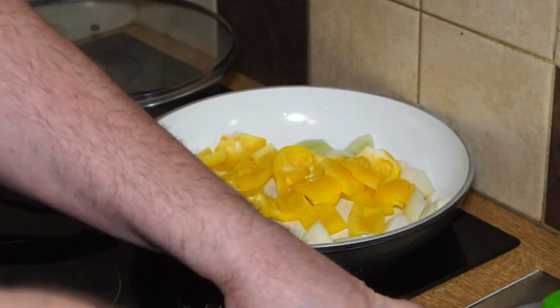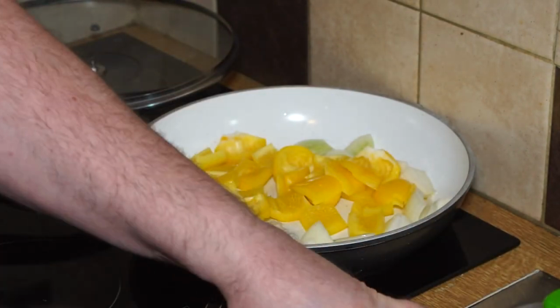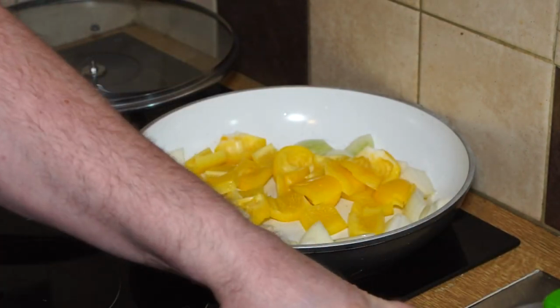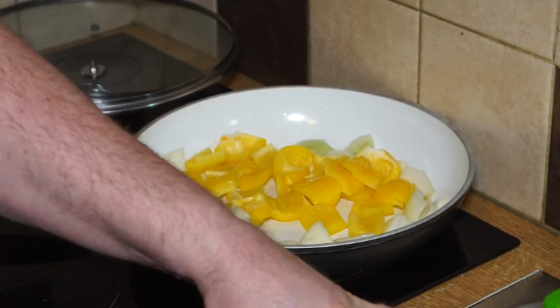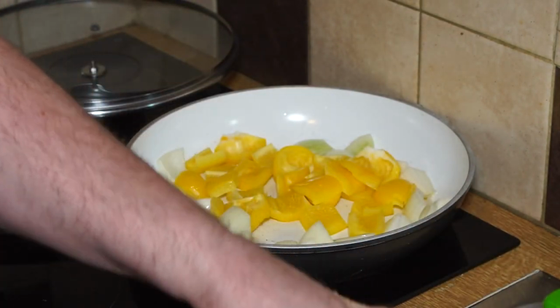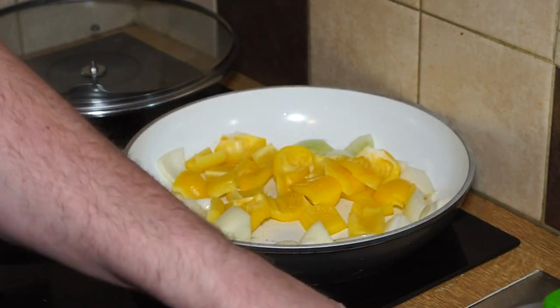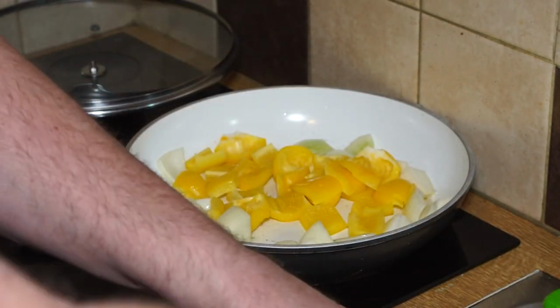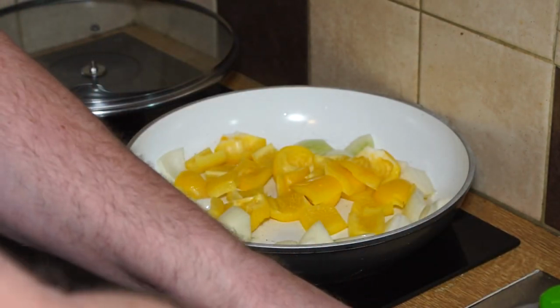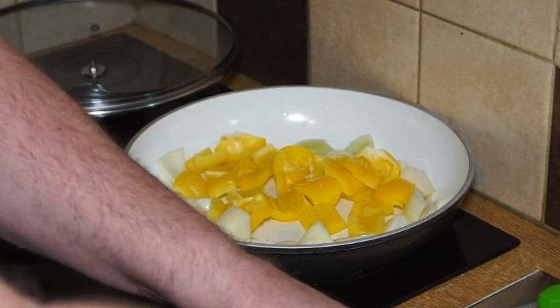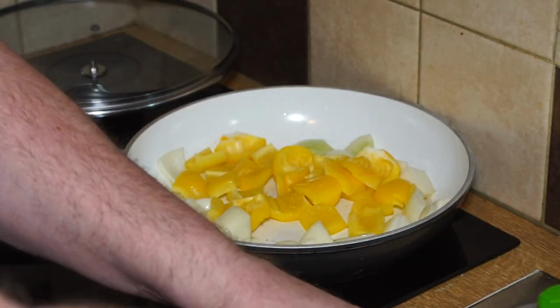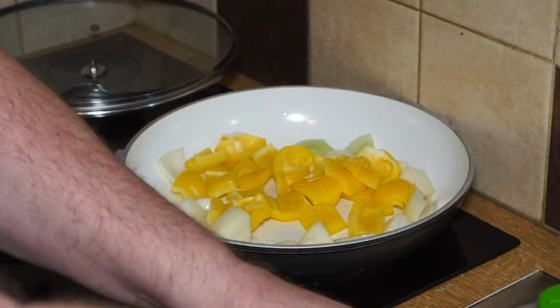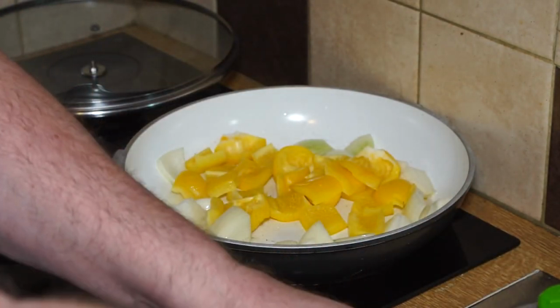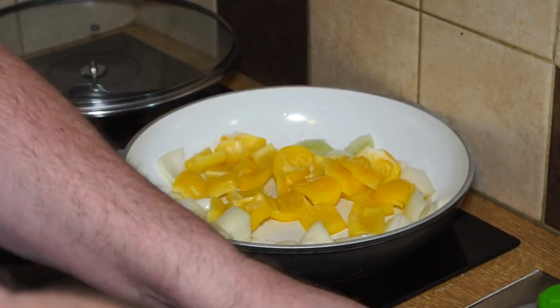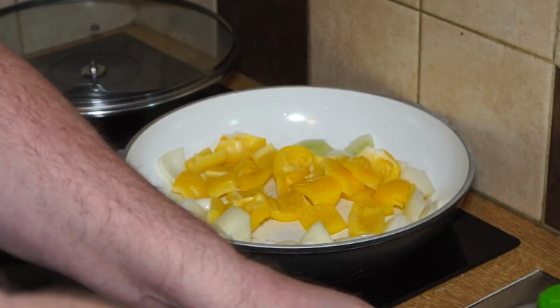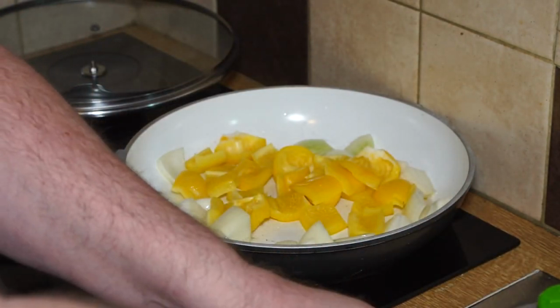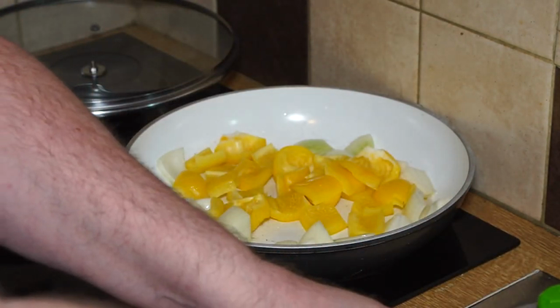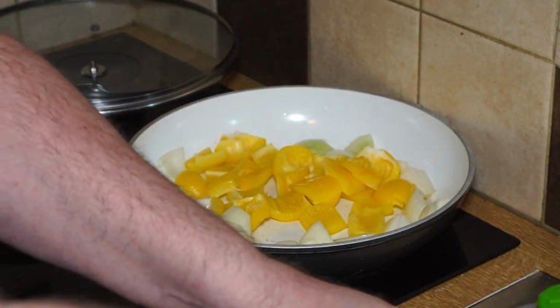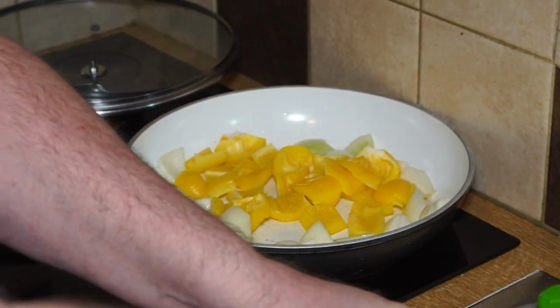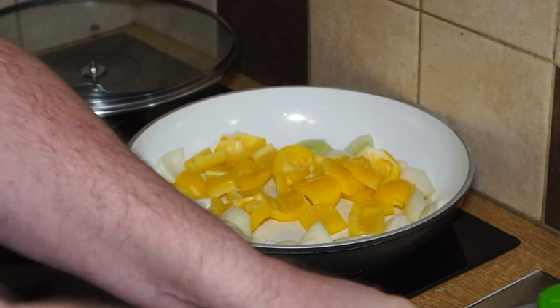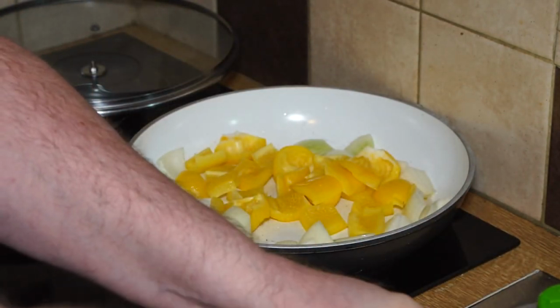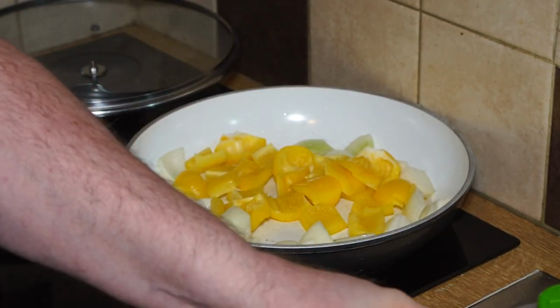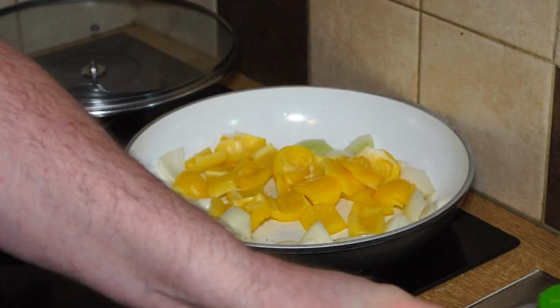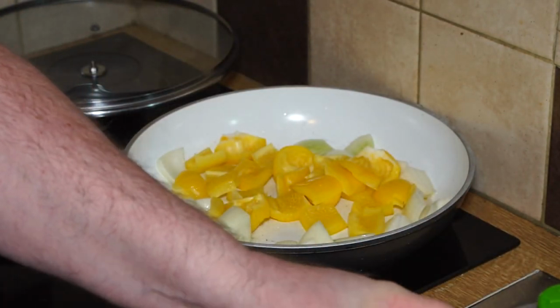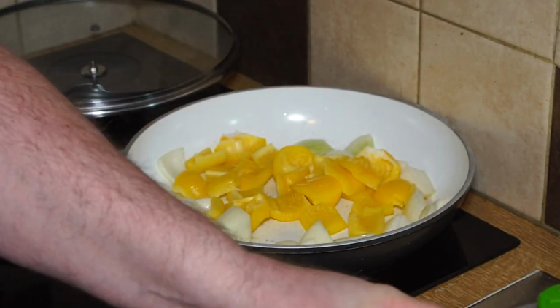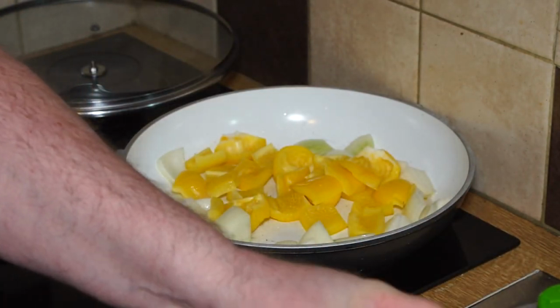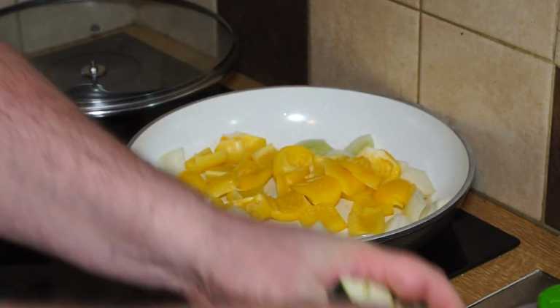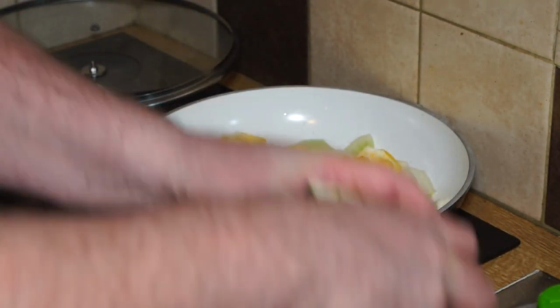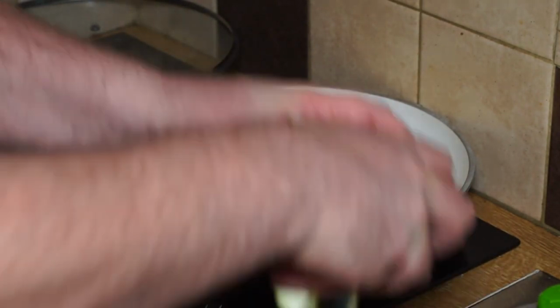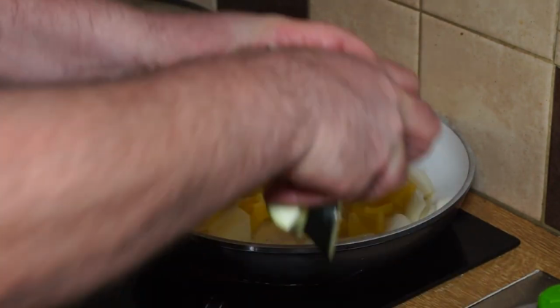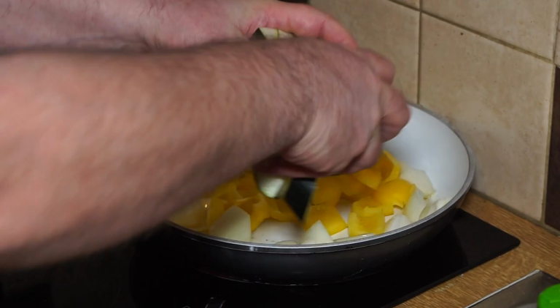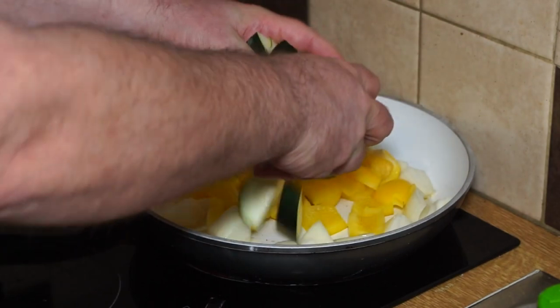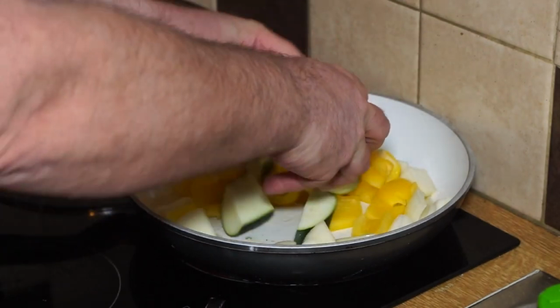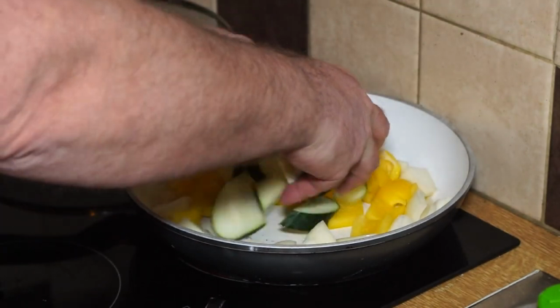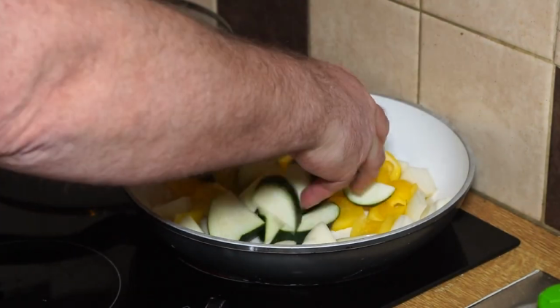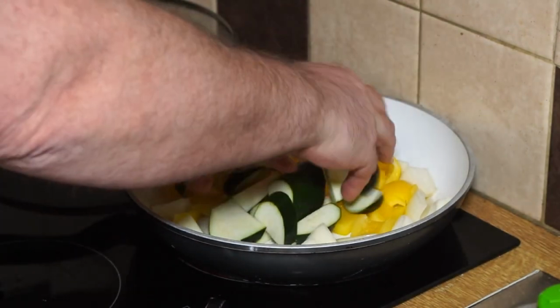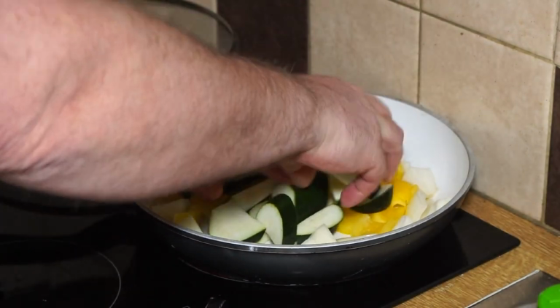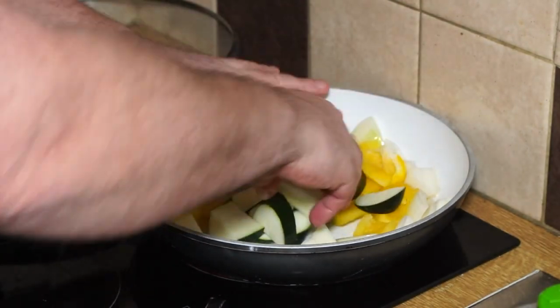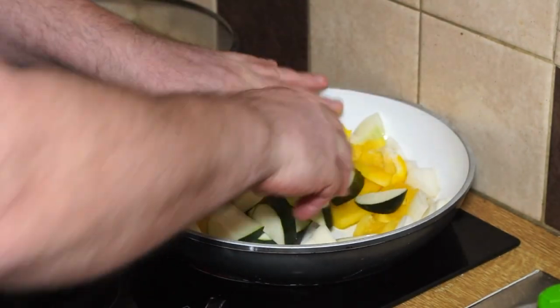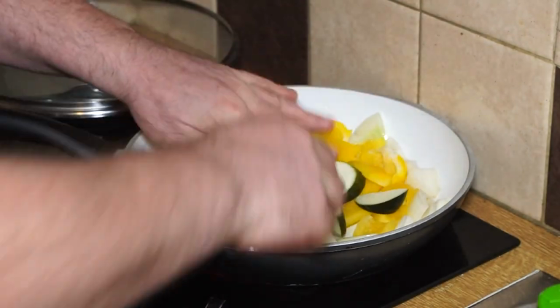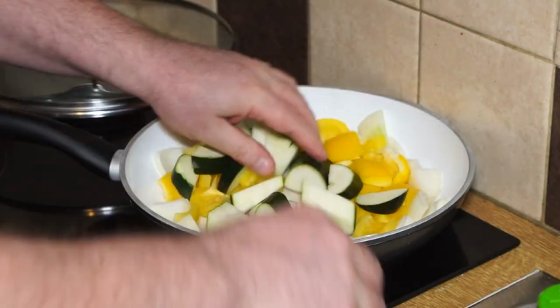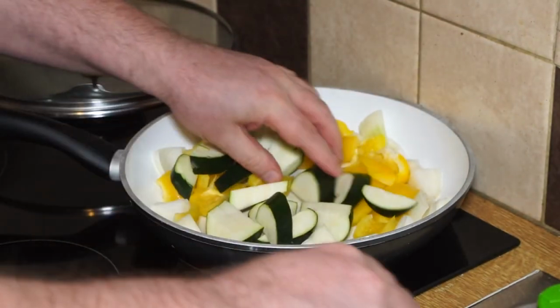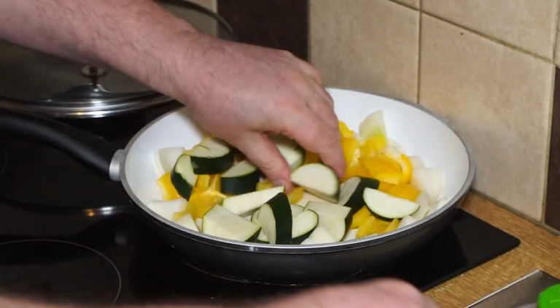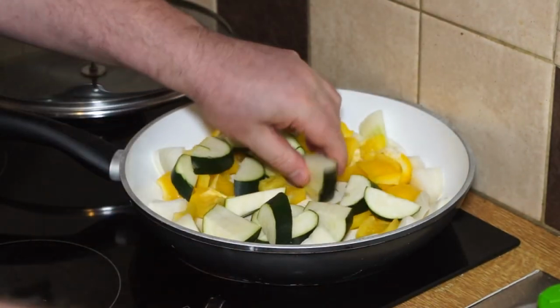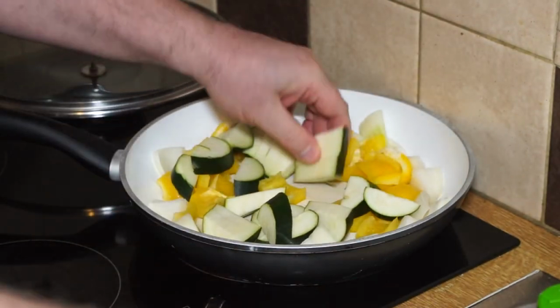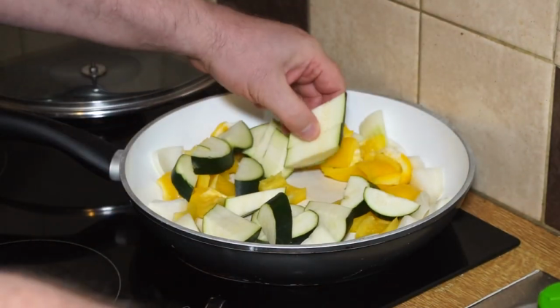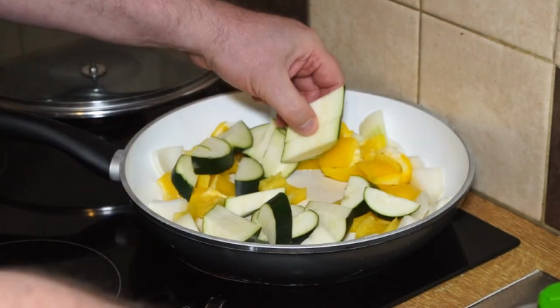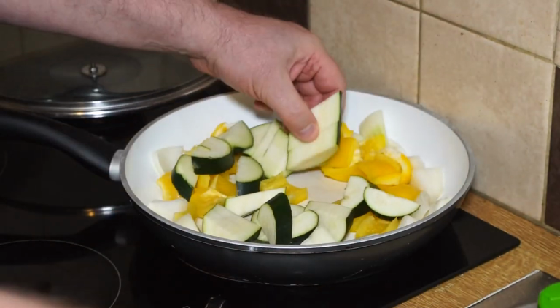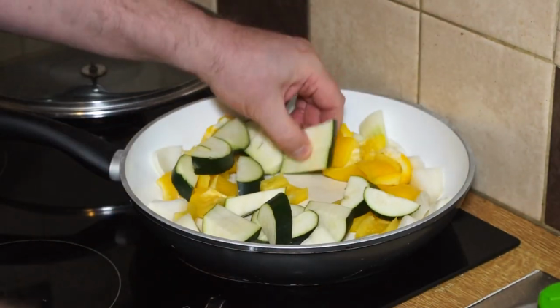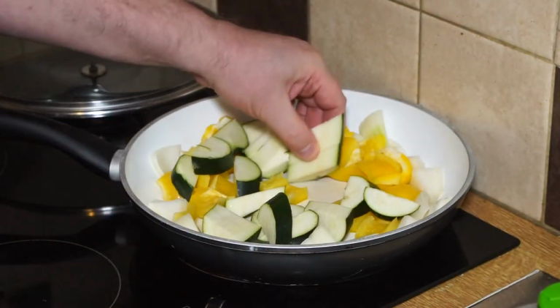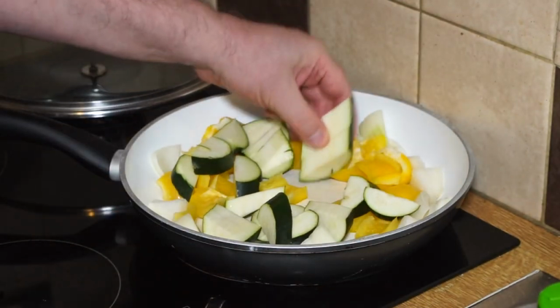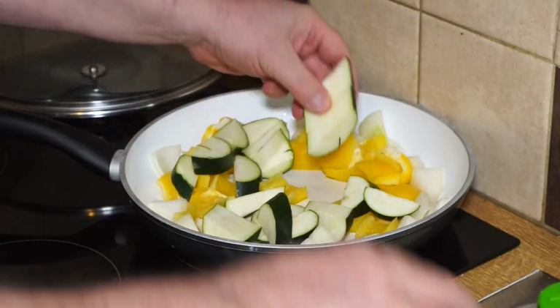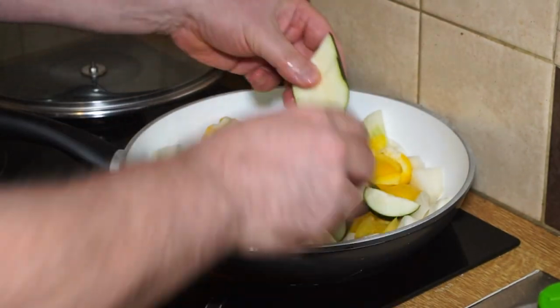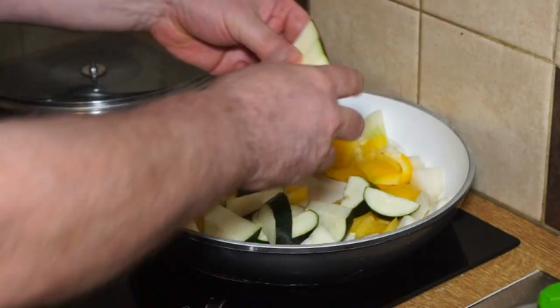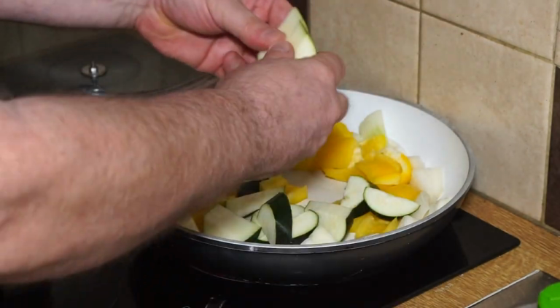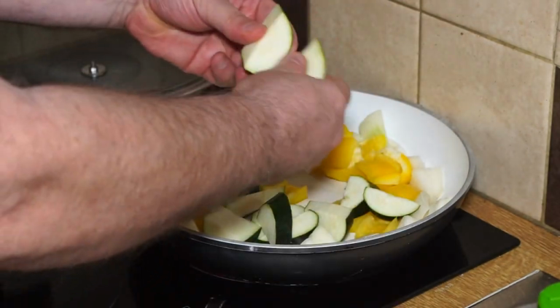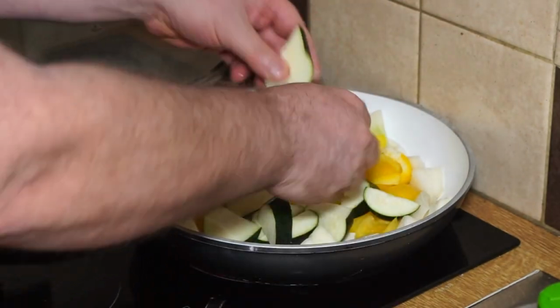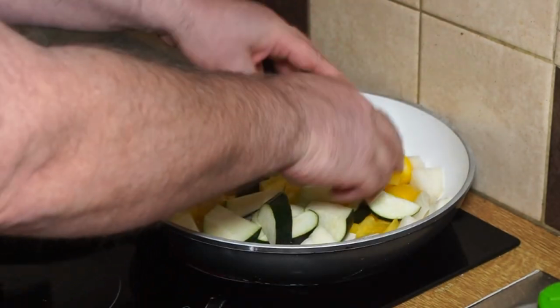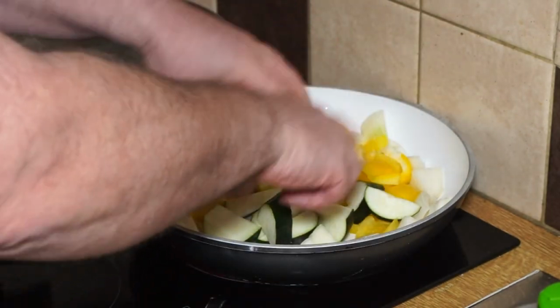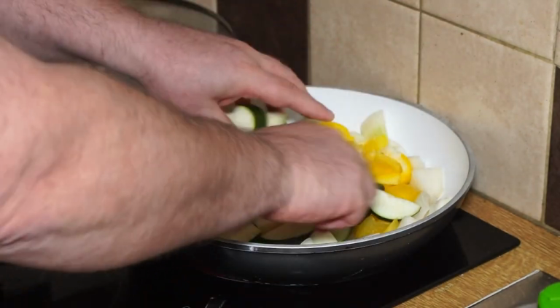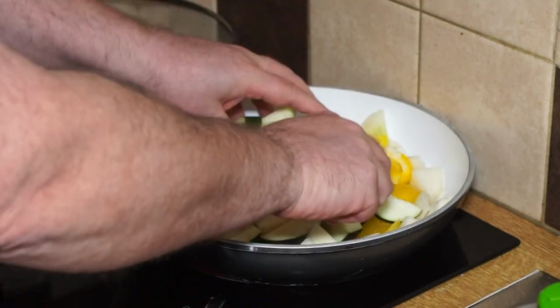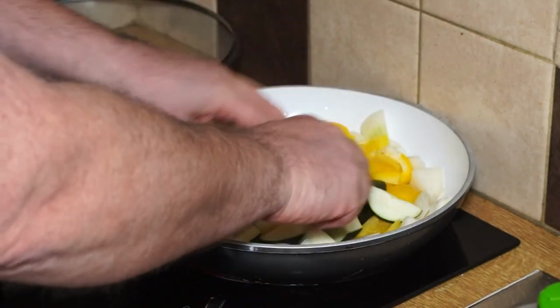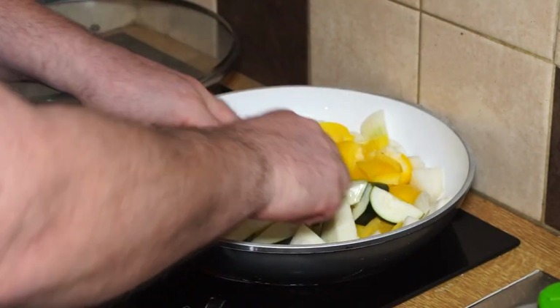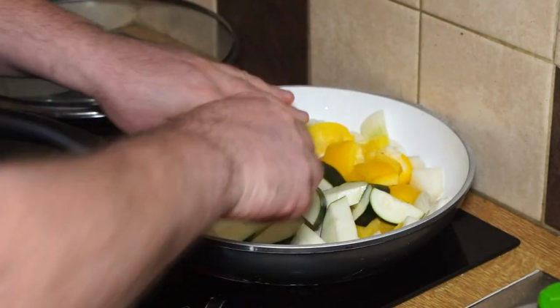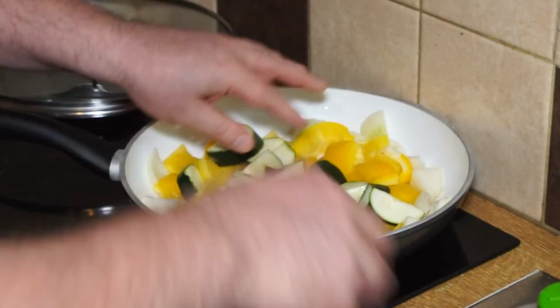The first thing into the oil is the onions, then my peppers, and then my zucchini — or courgettes as we call them in the UK. I like them nice and chunky.